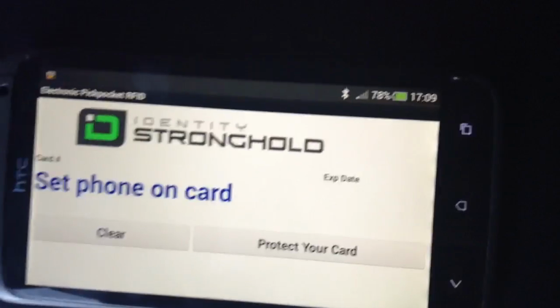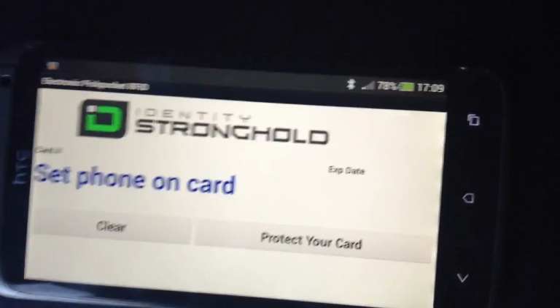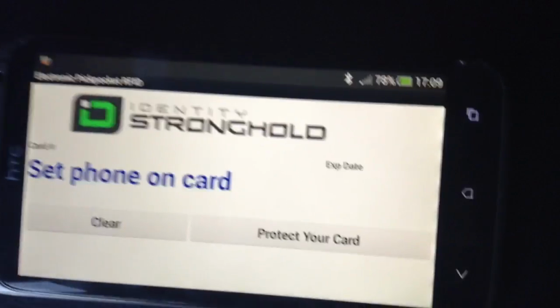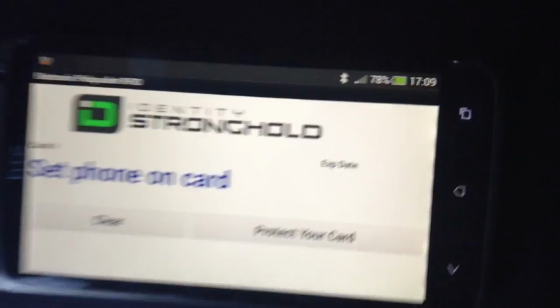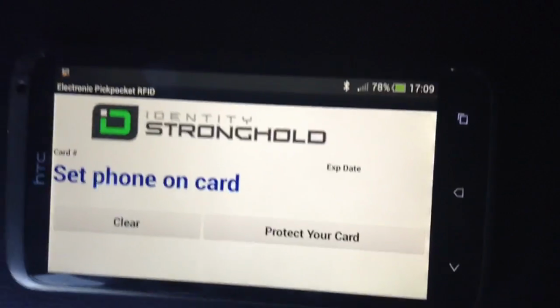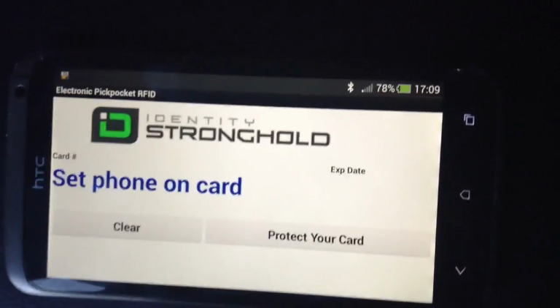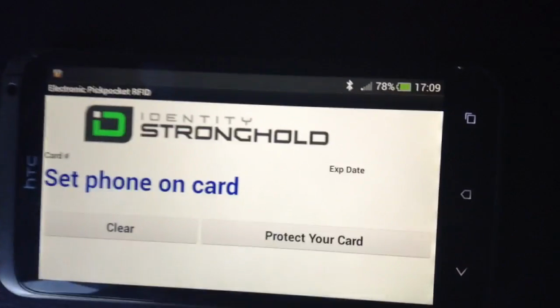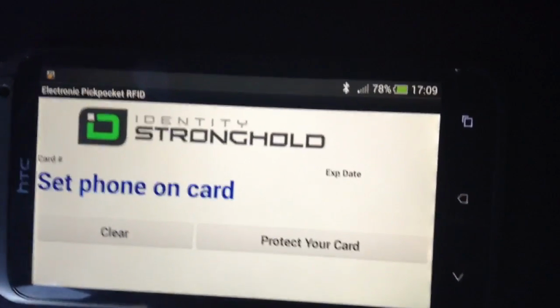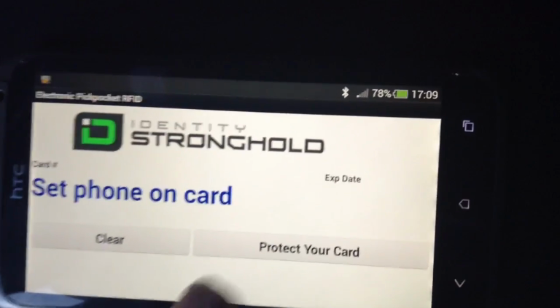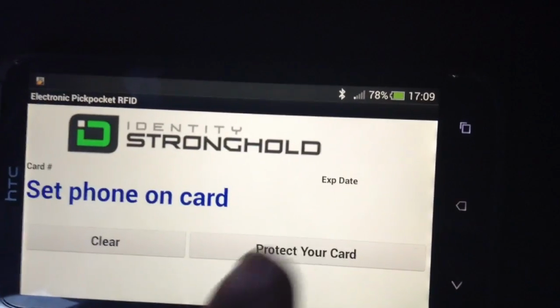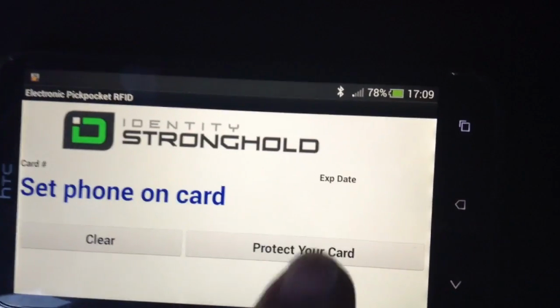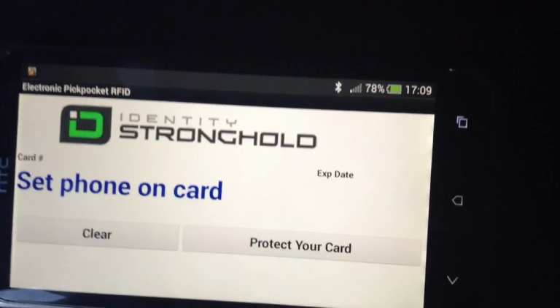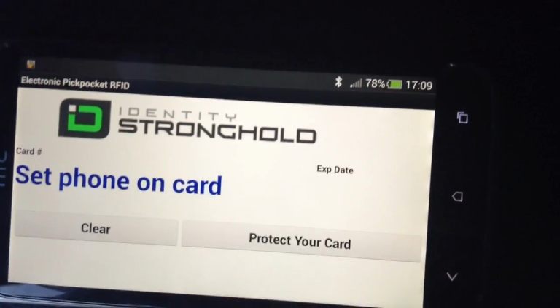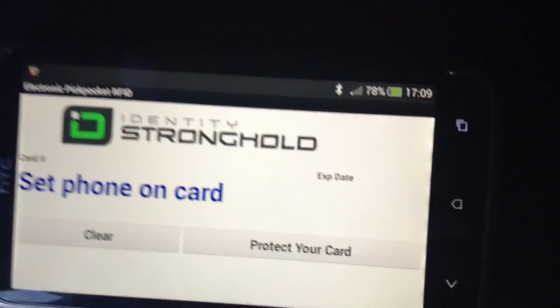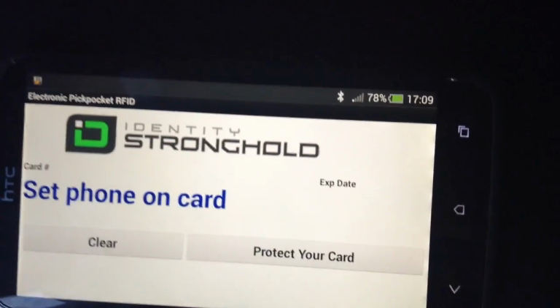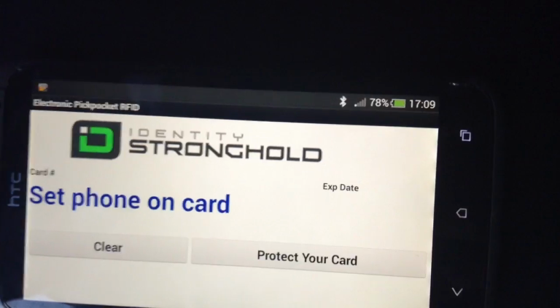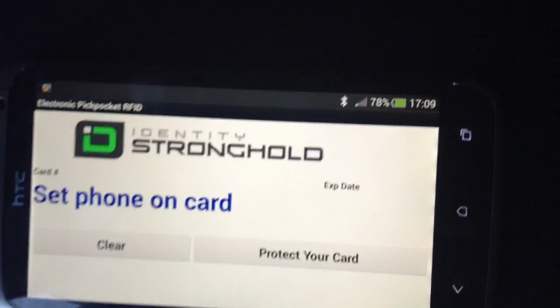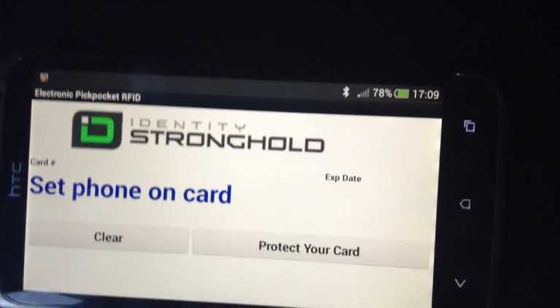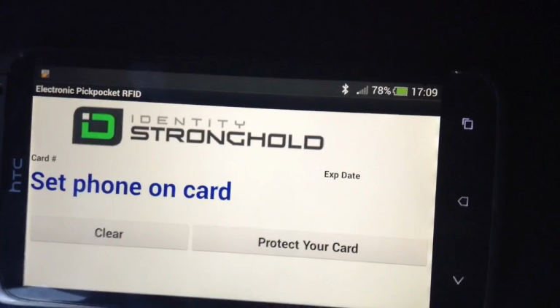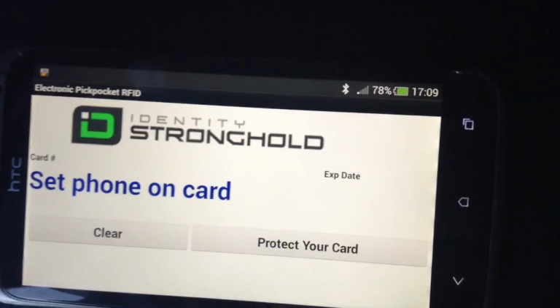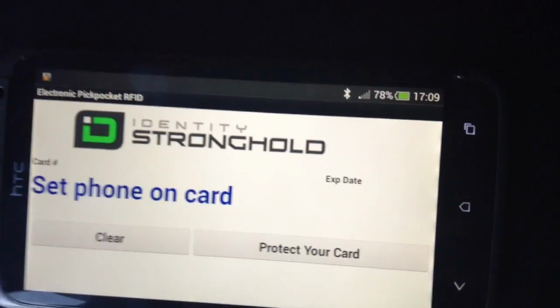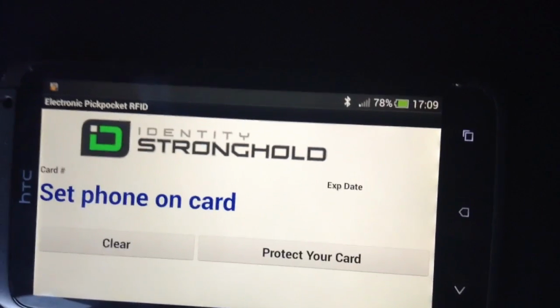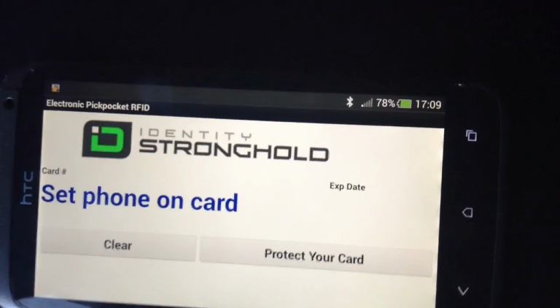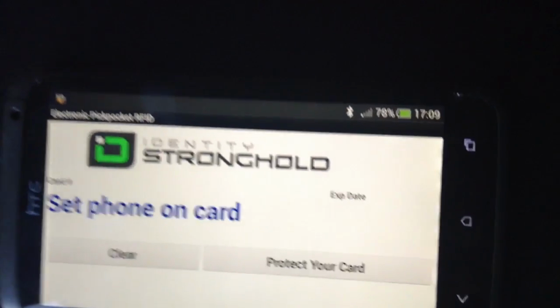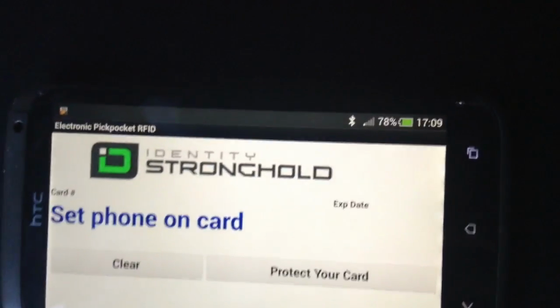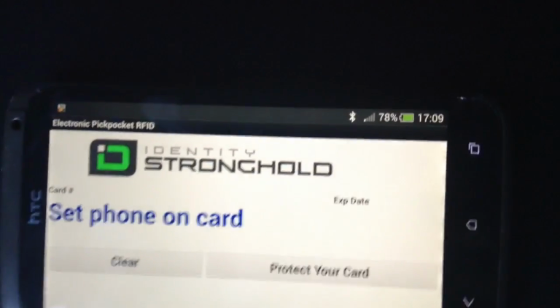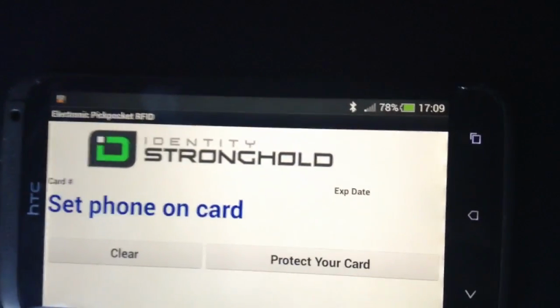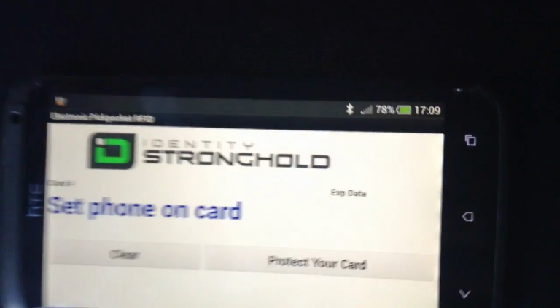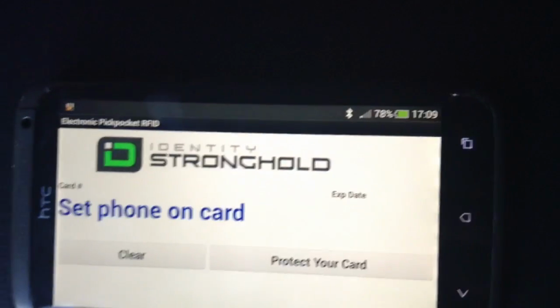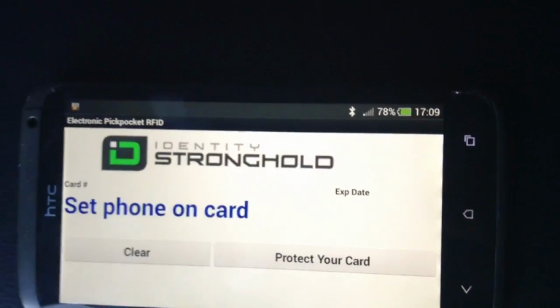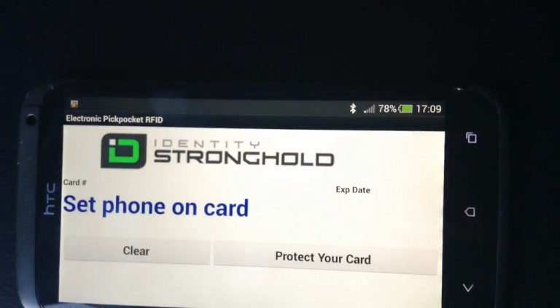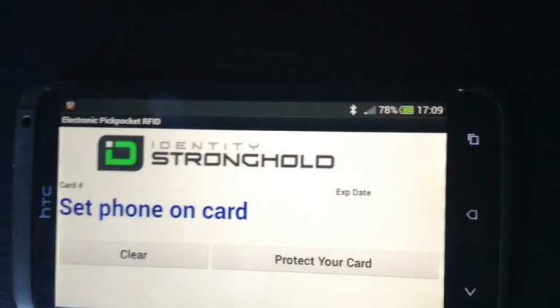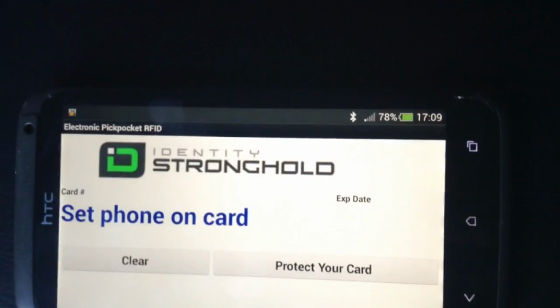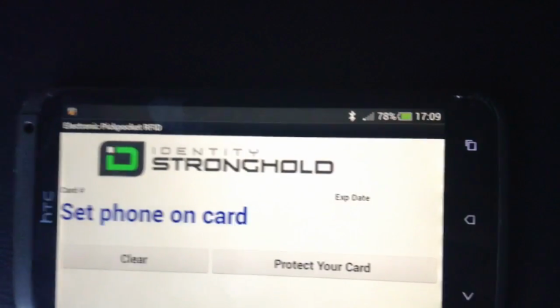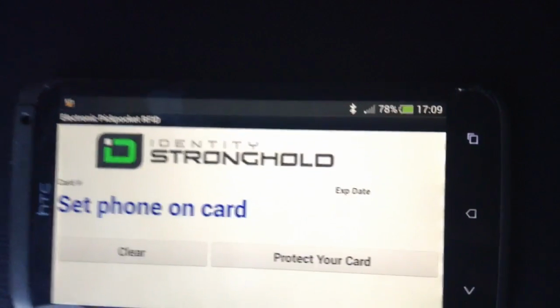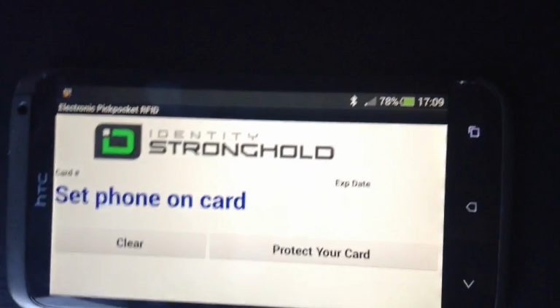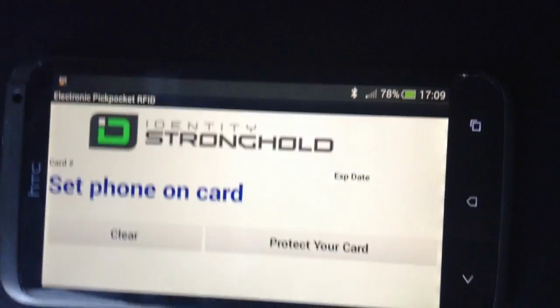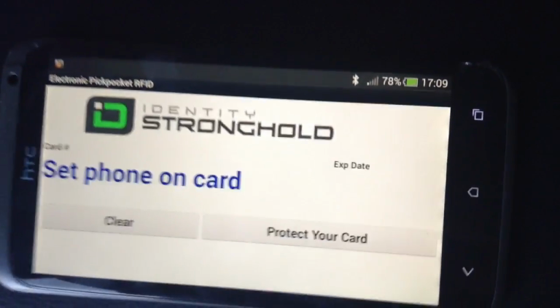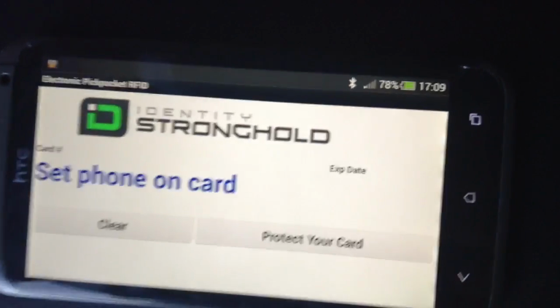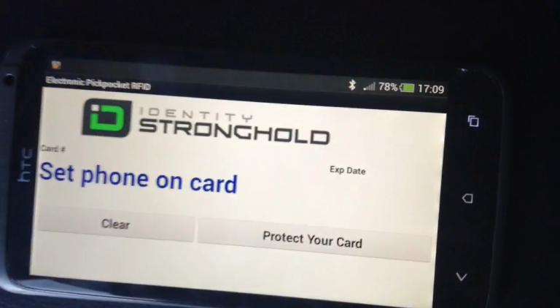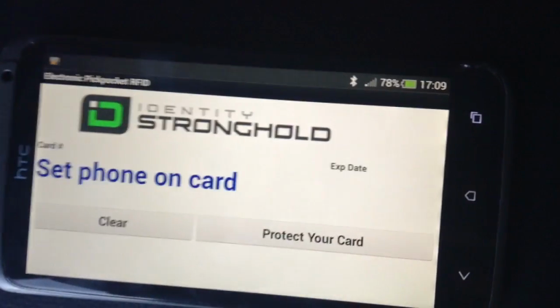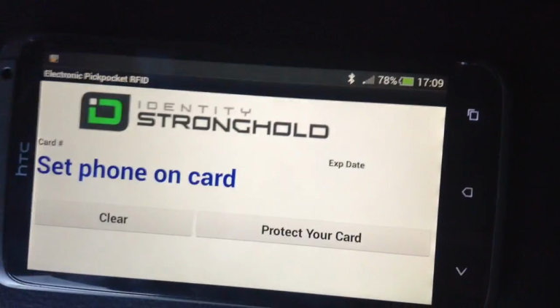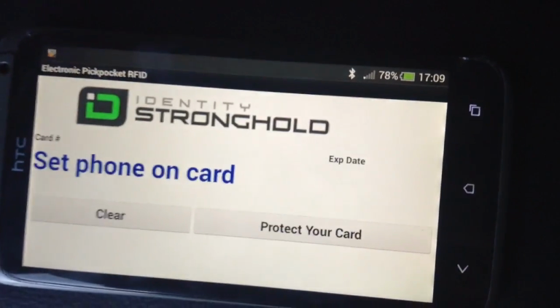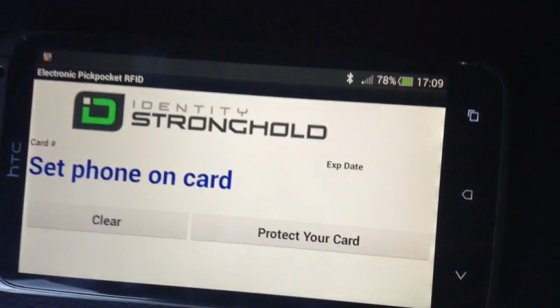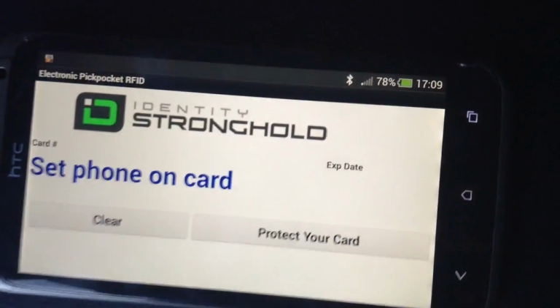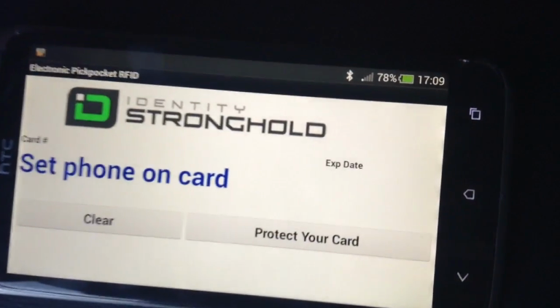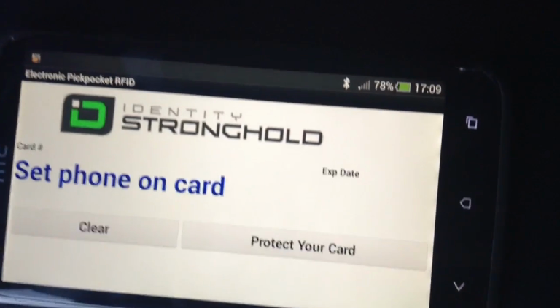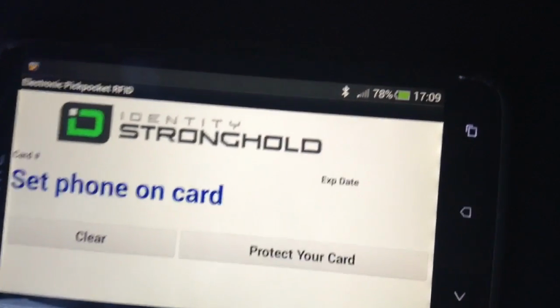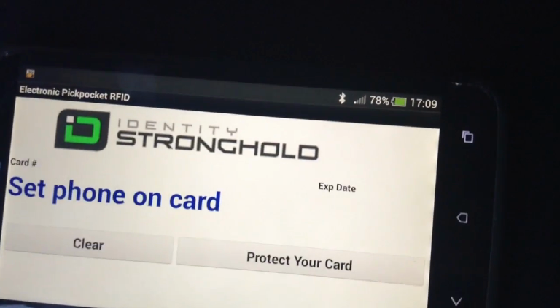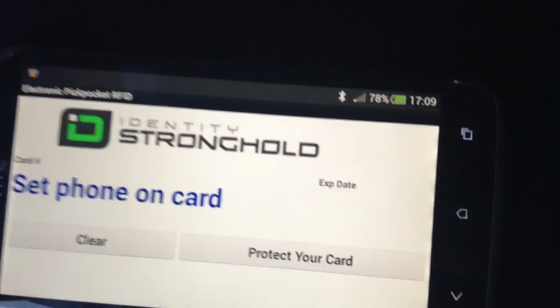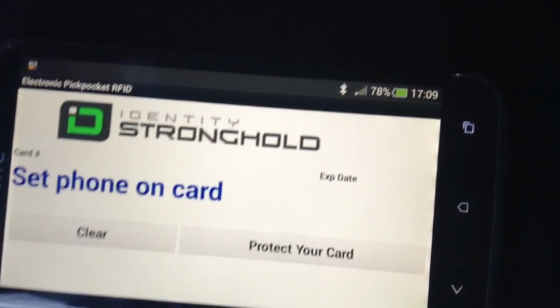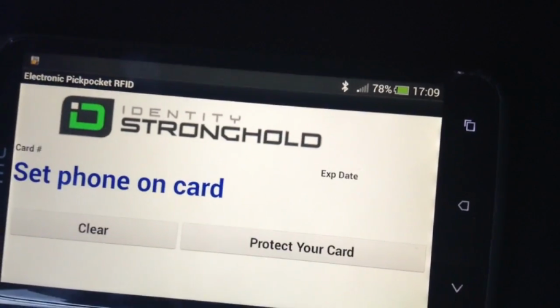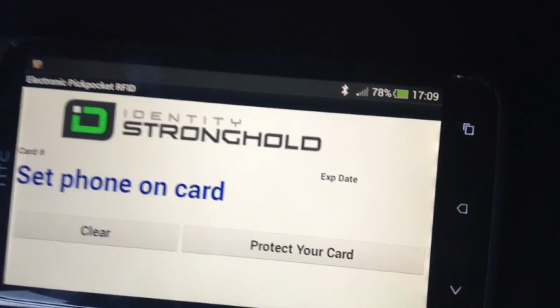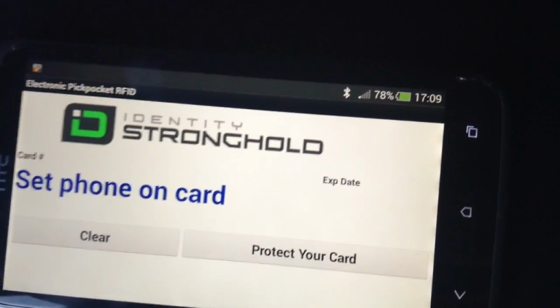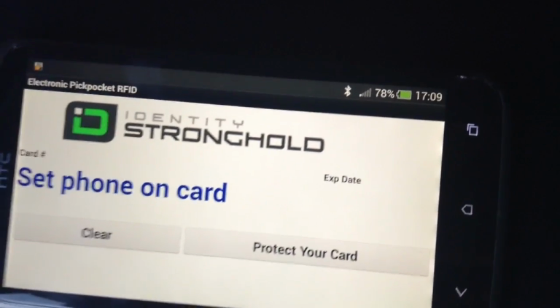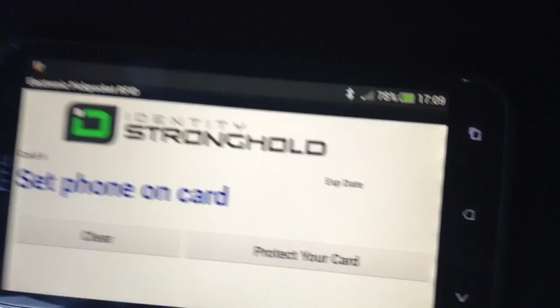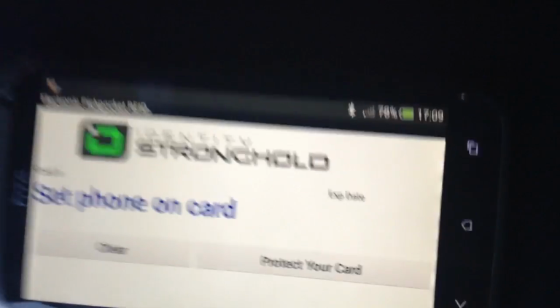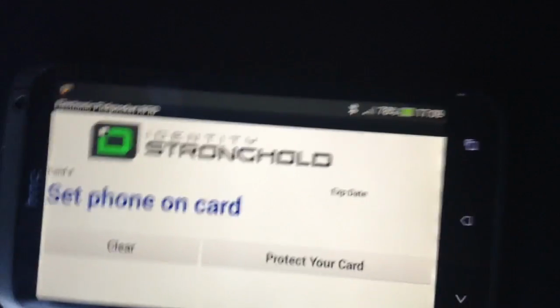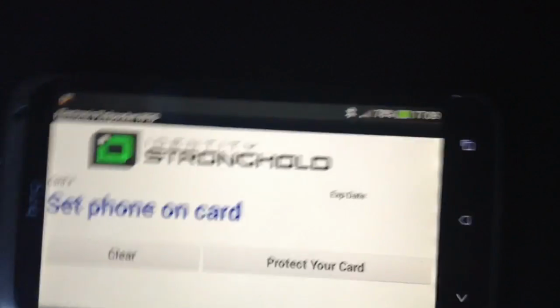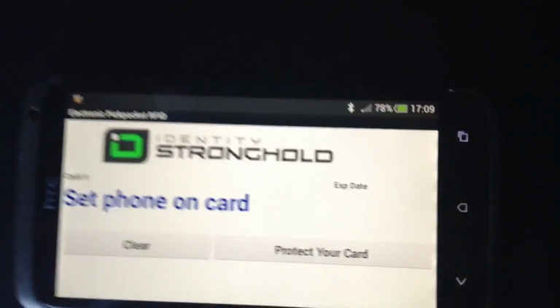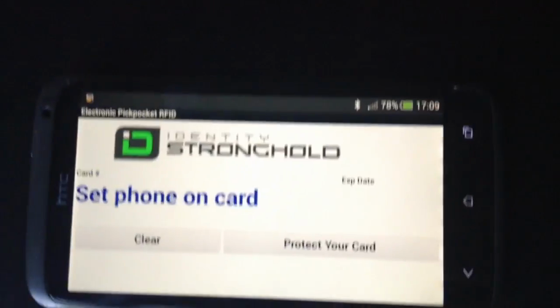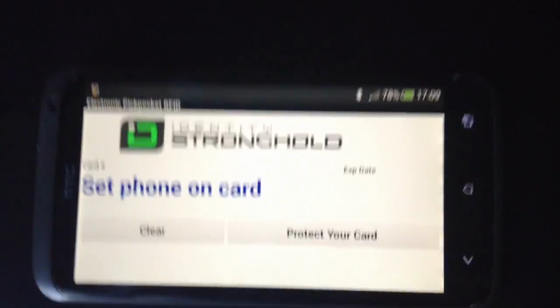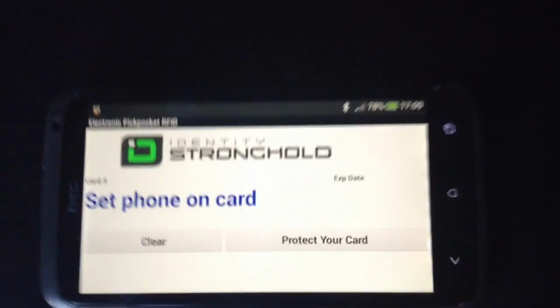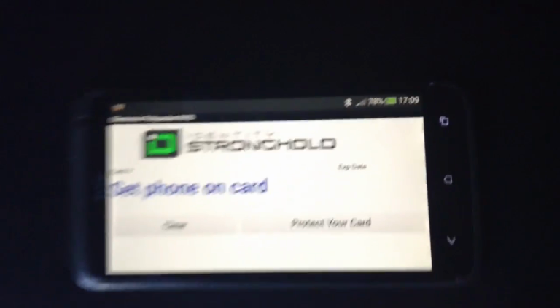As you can see, Identity Stronghold. You can download it and test to see if your credit card has got this PayWave on it, if it doesn't identify it.